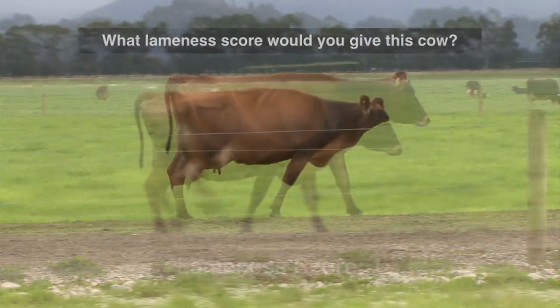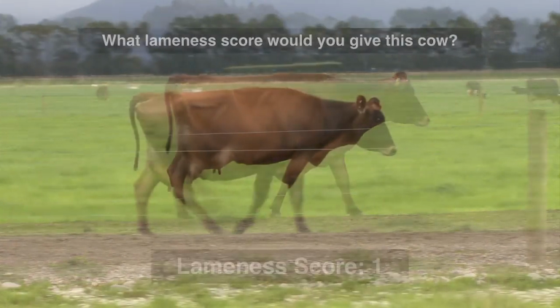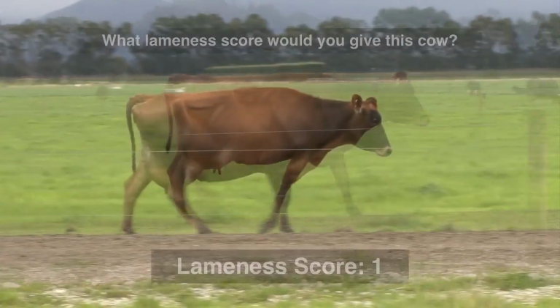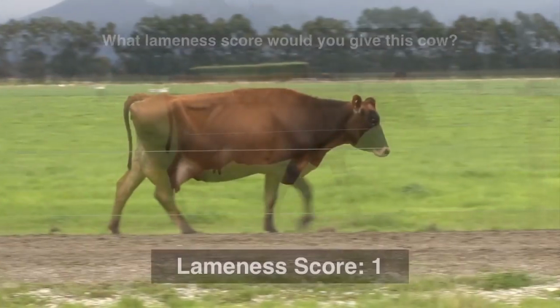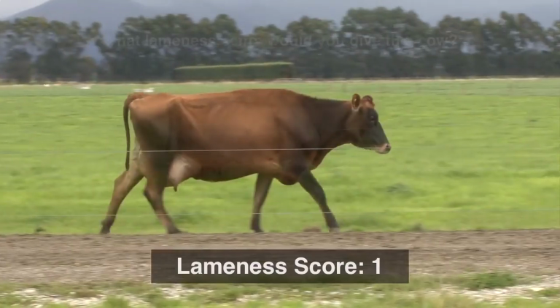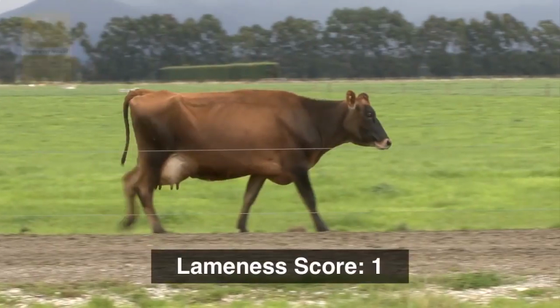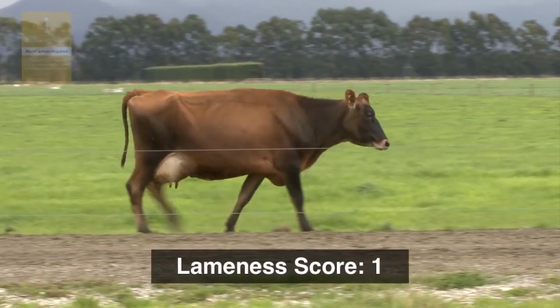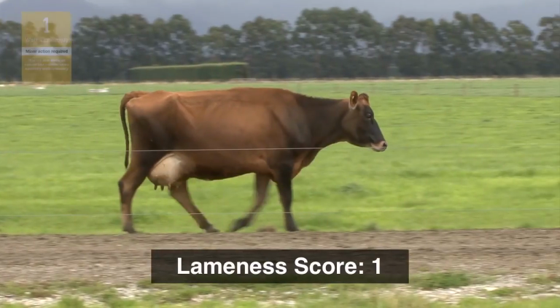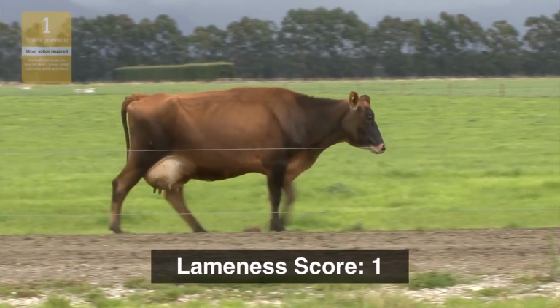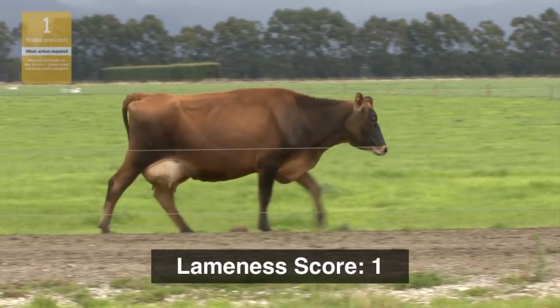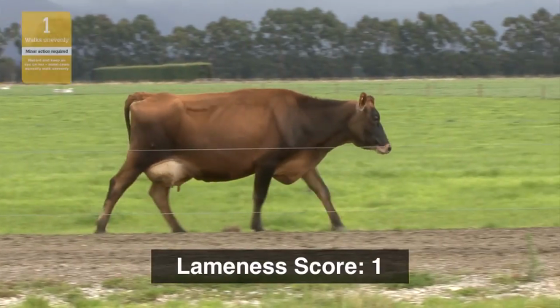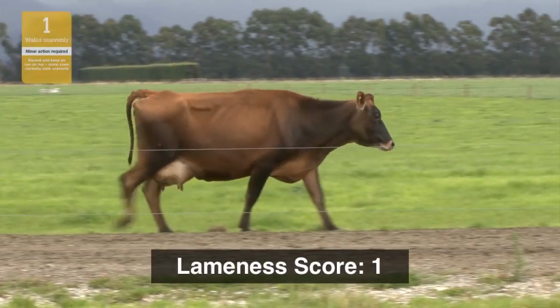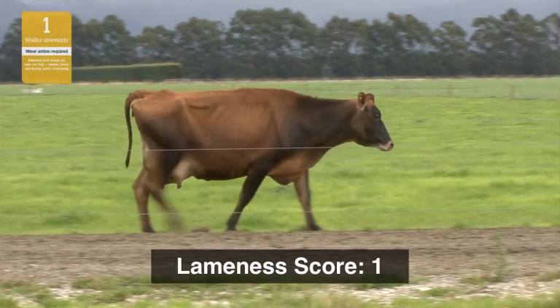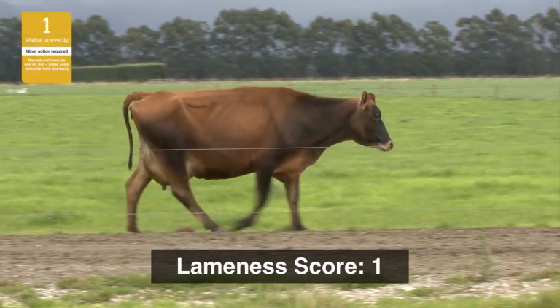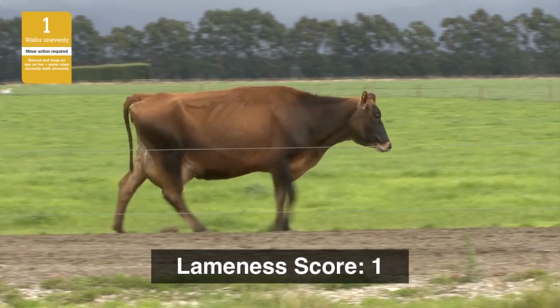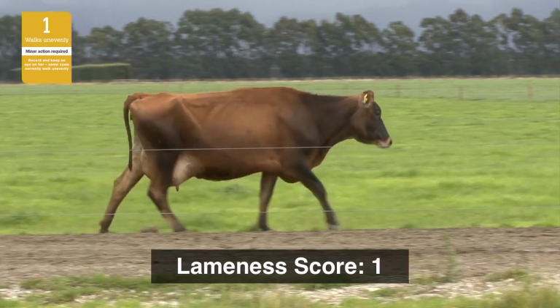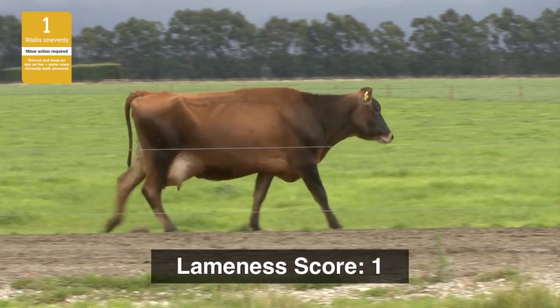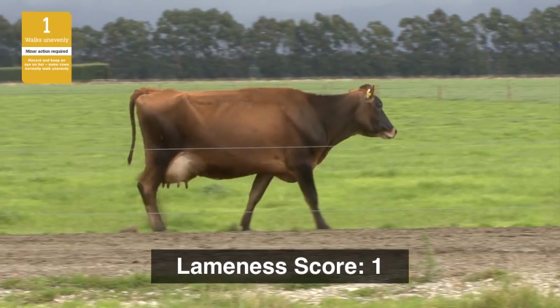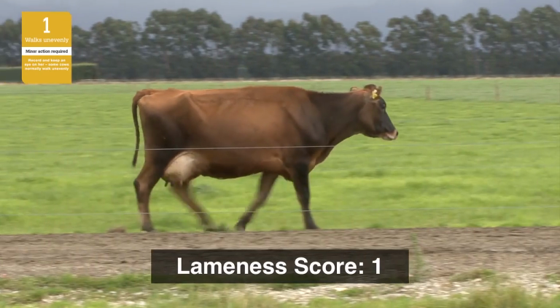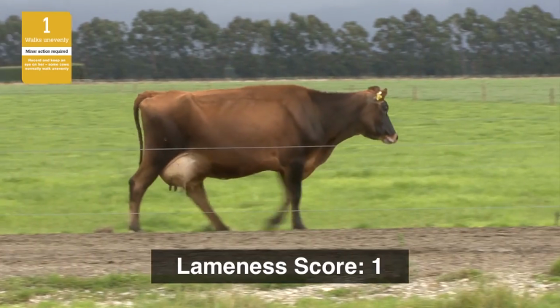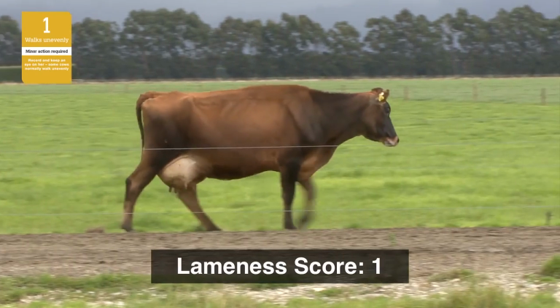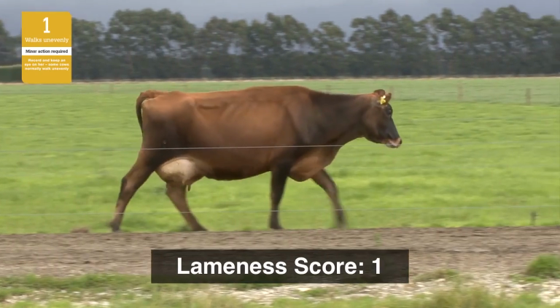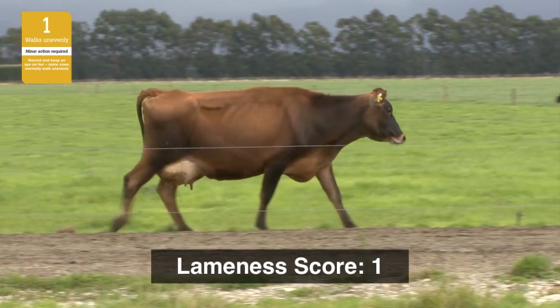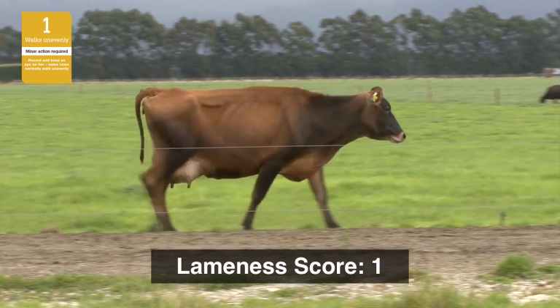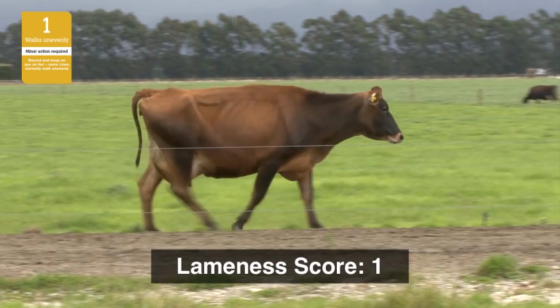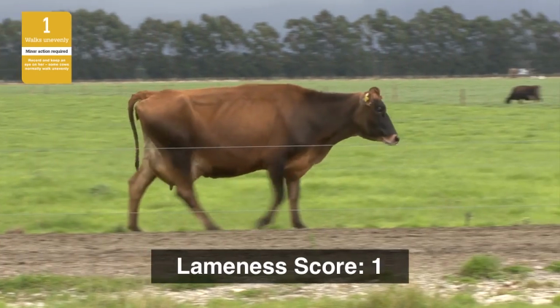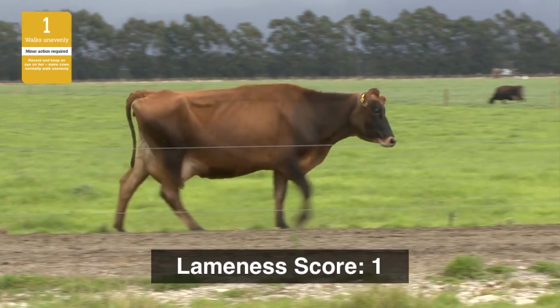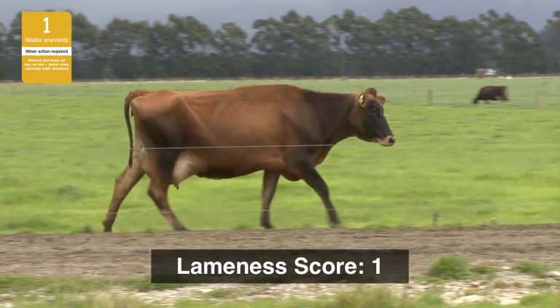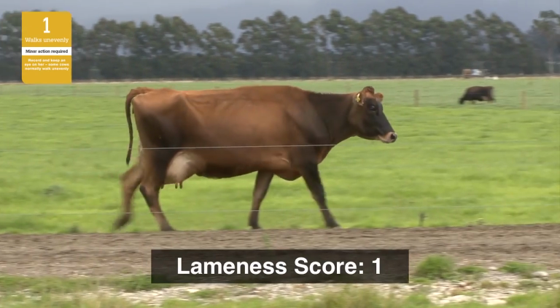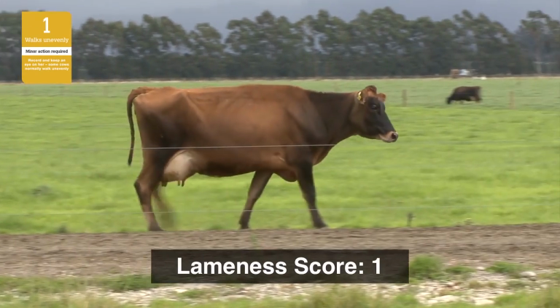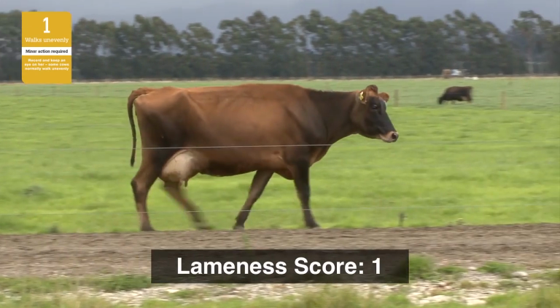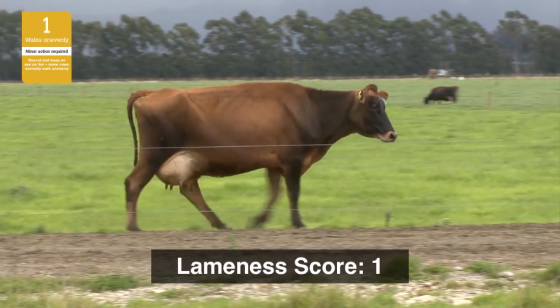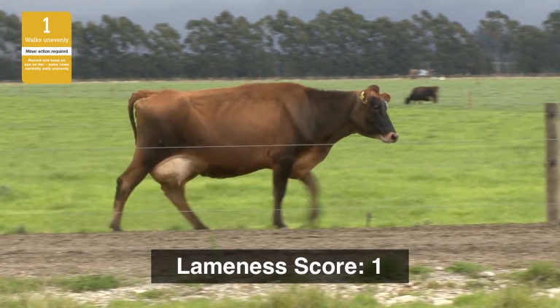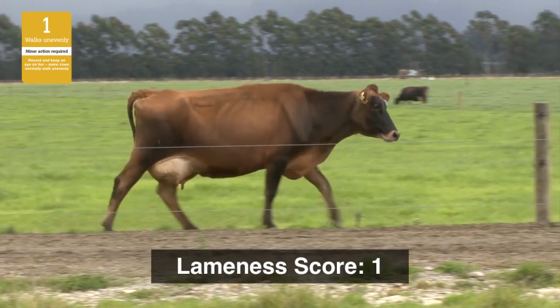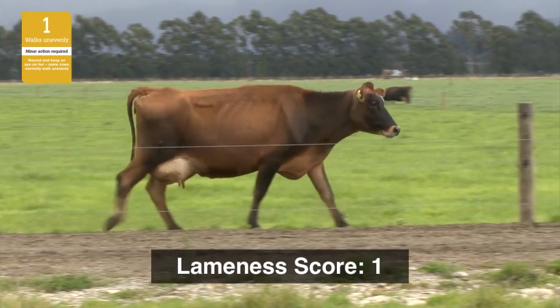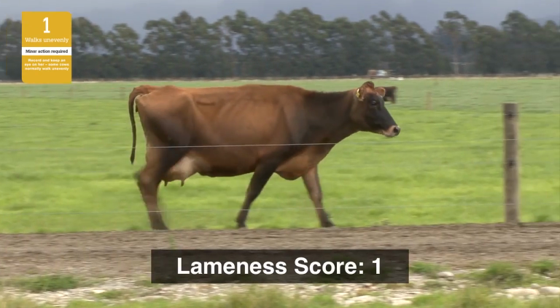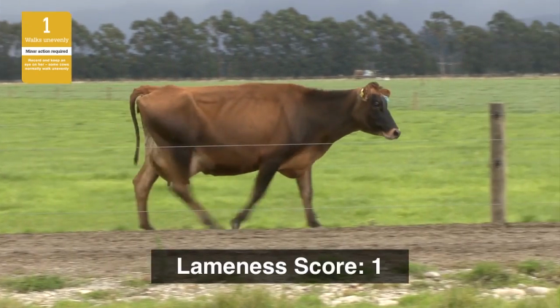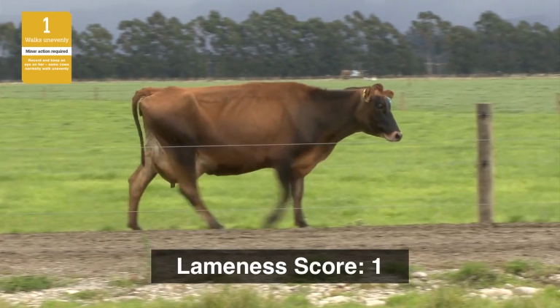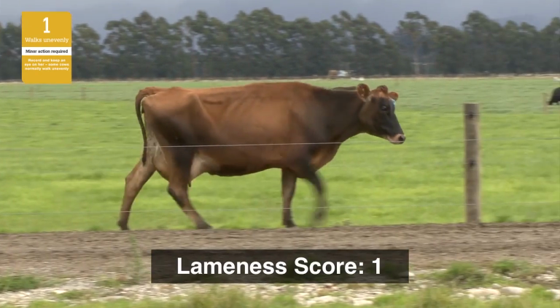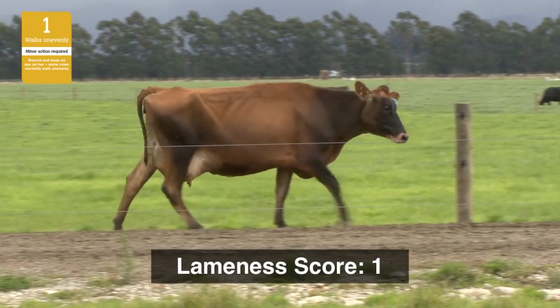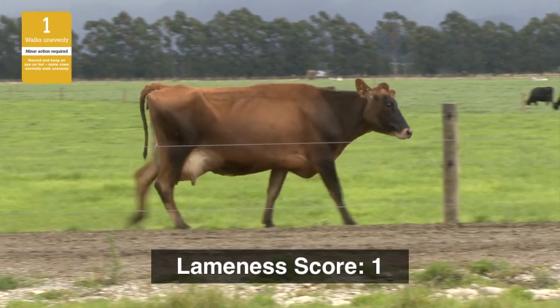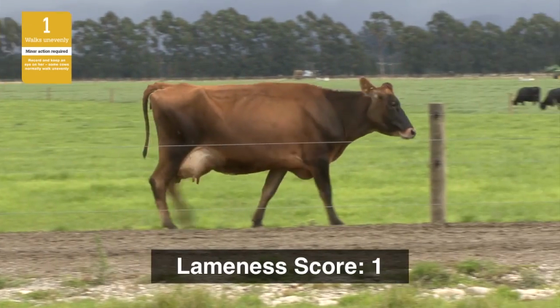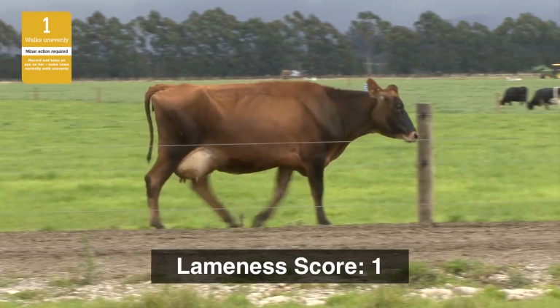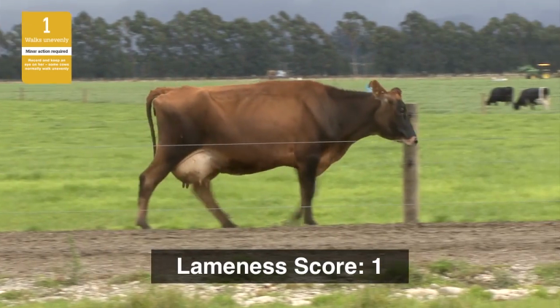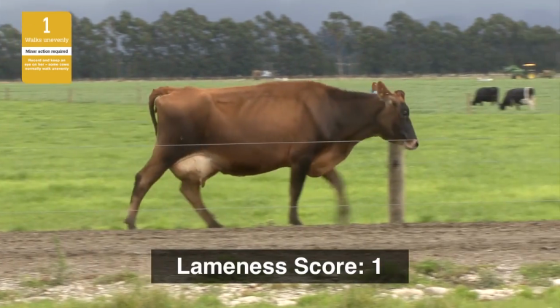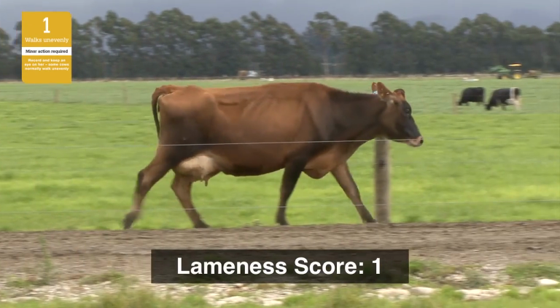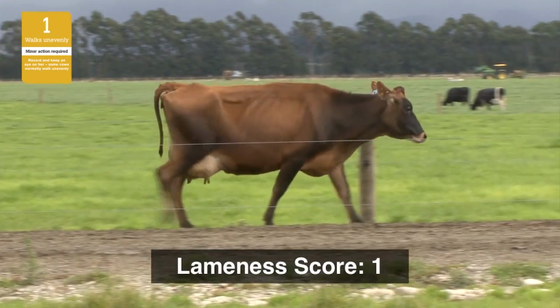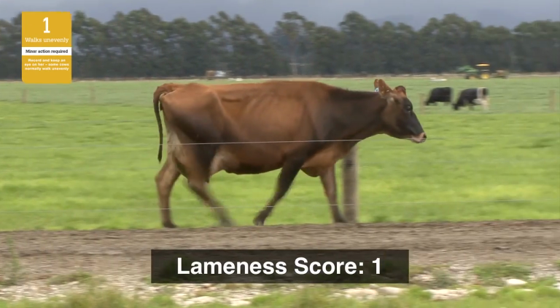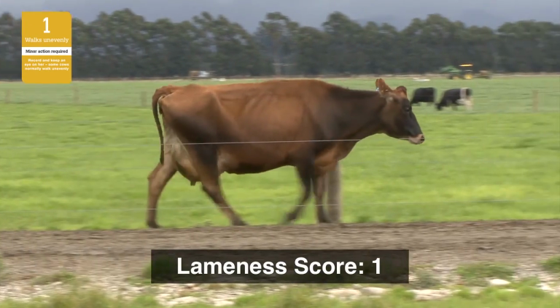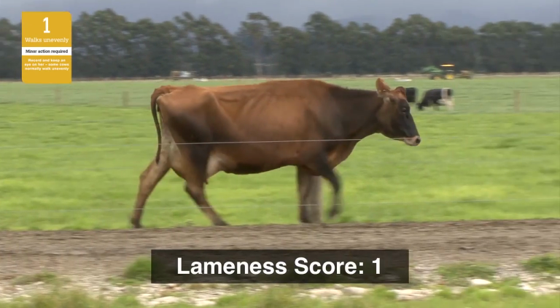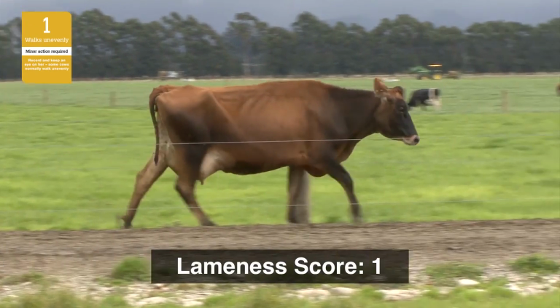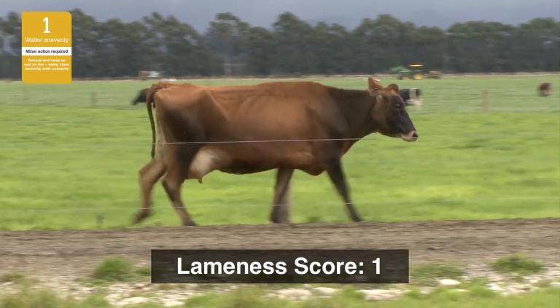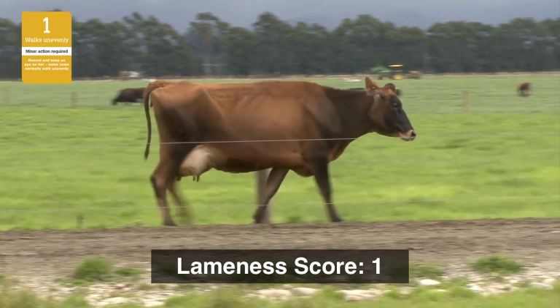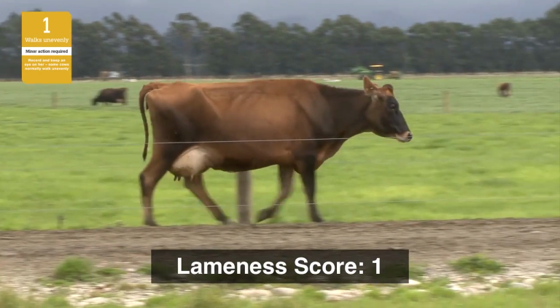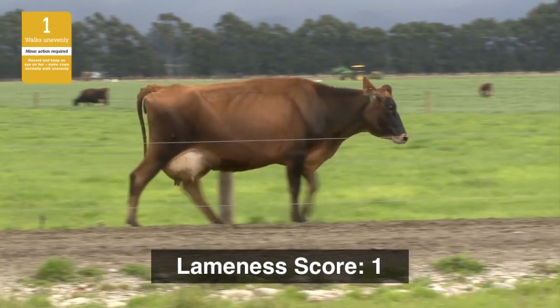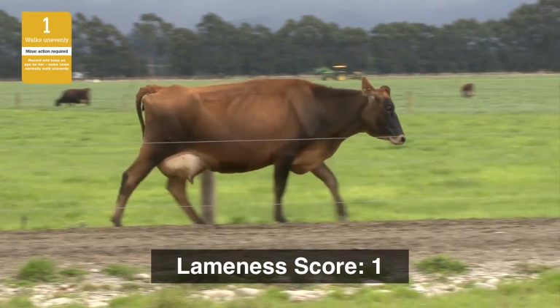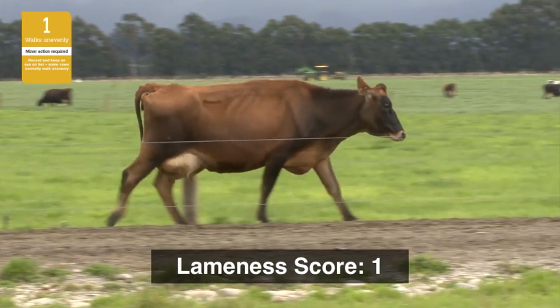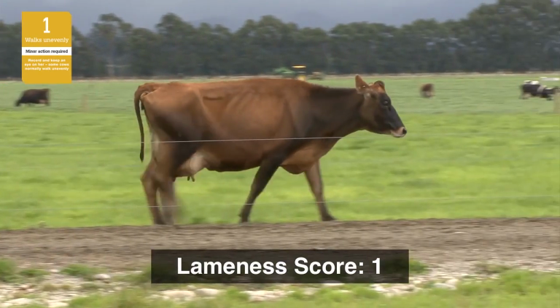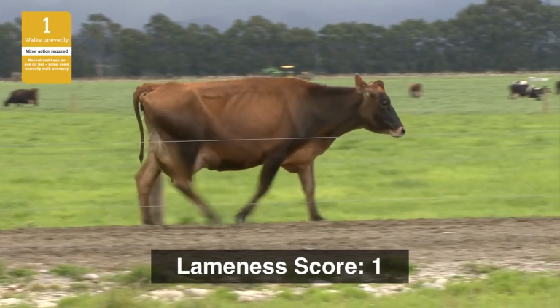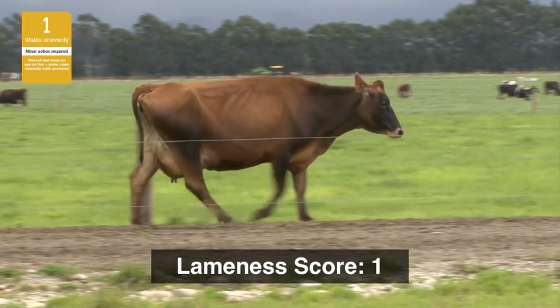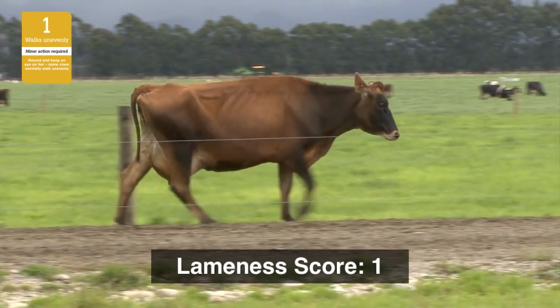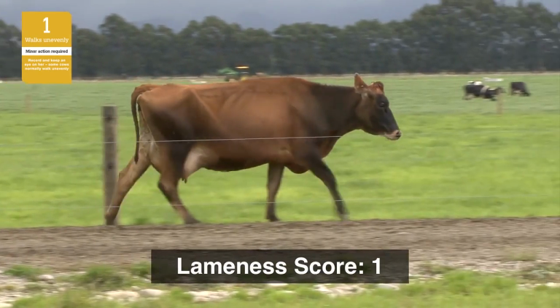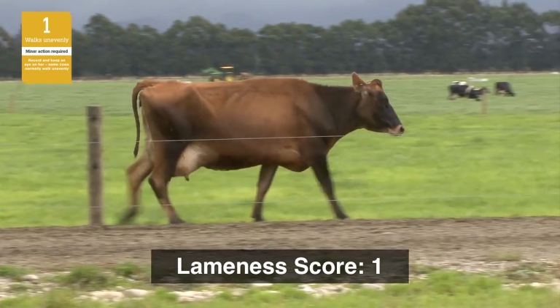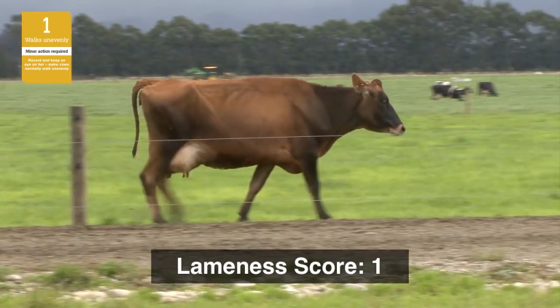Most farmers would give this cow a score of one. Her feet are likely to benefit from examination and further observation is recommended.